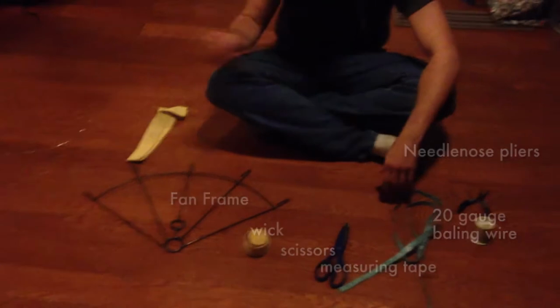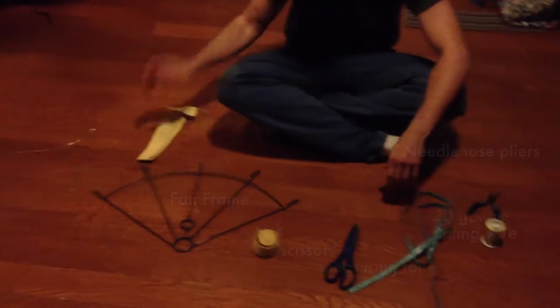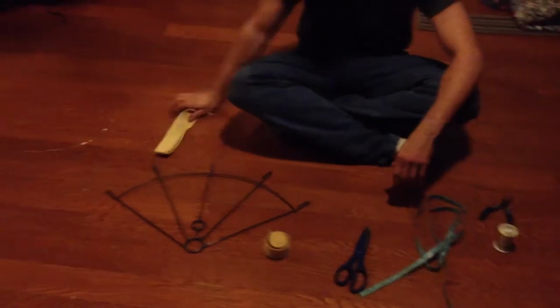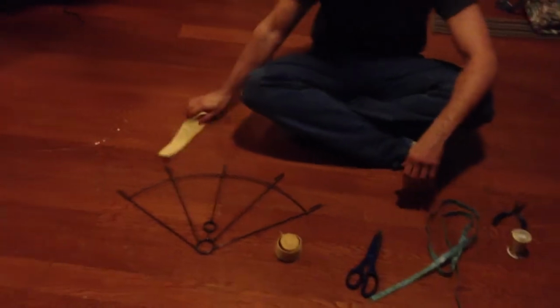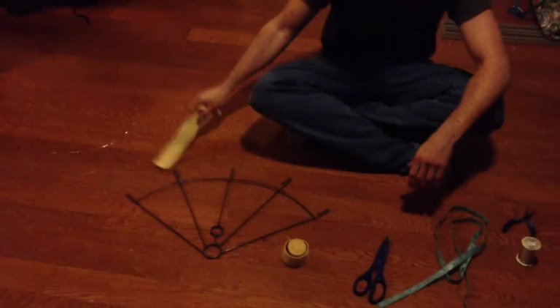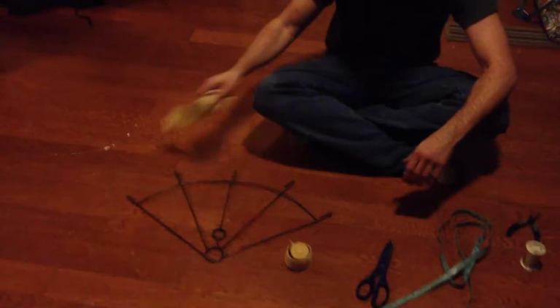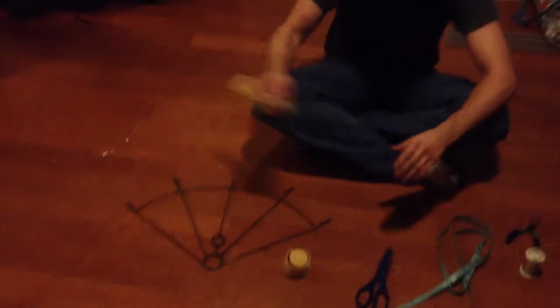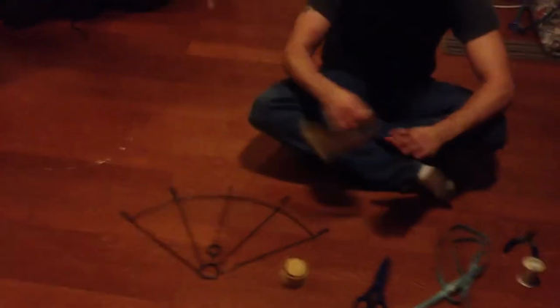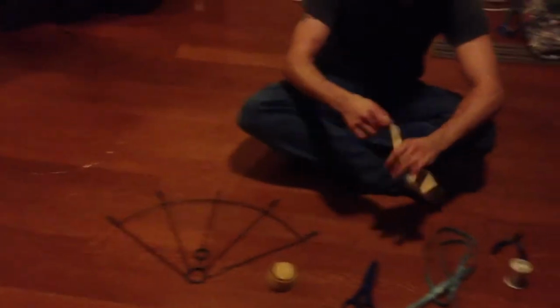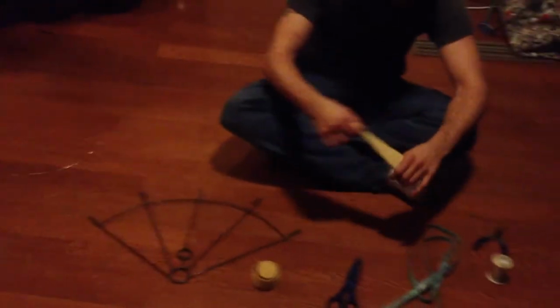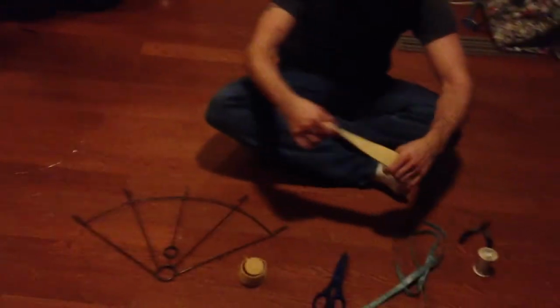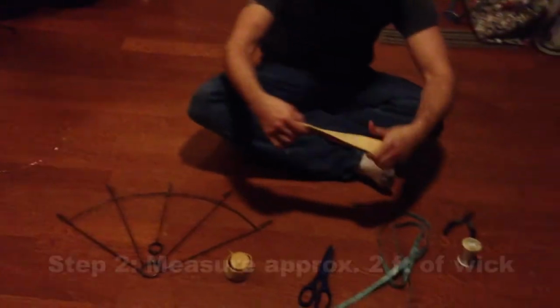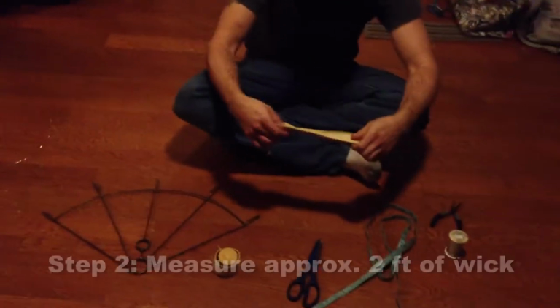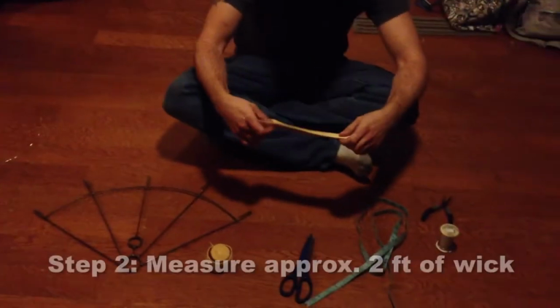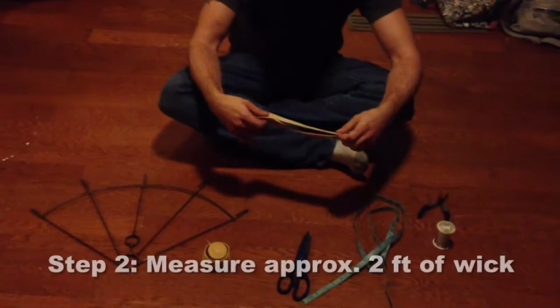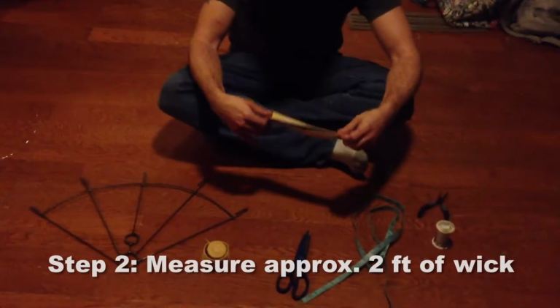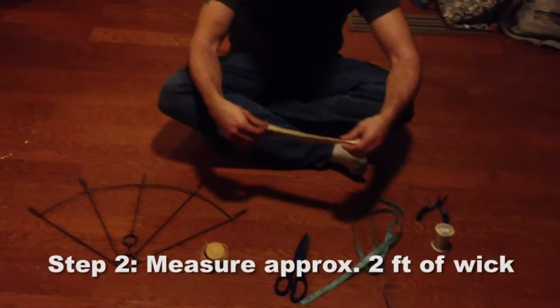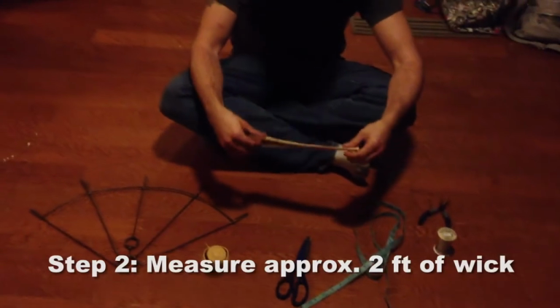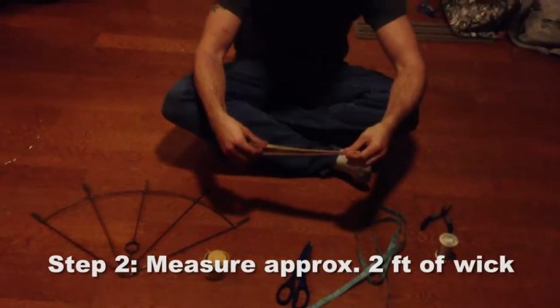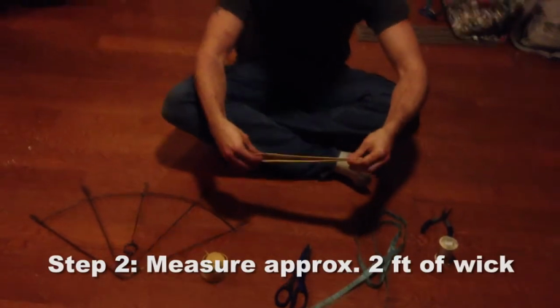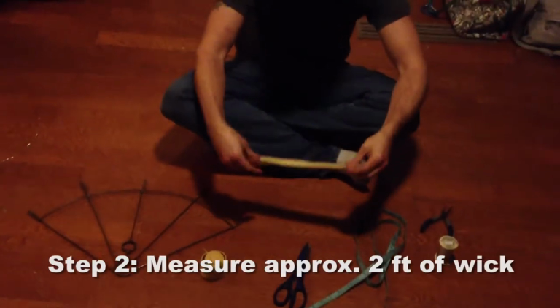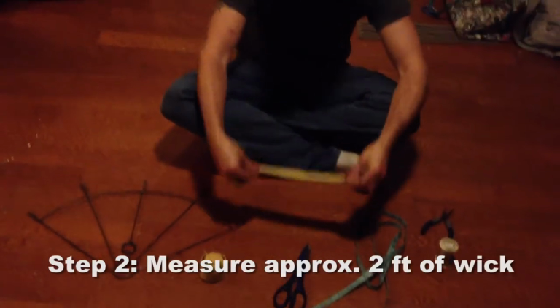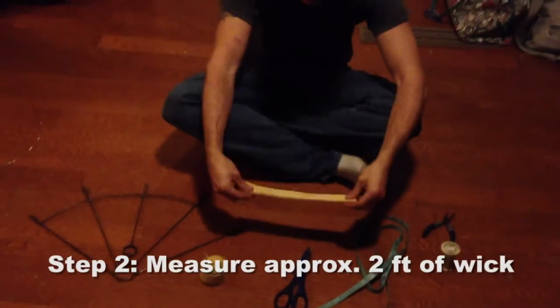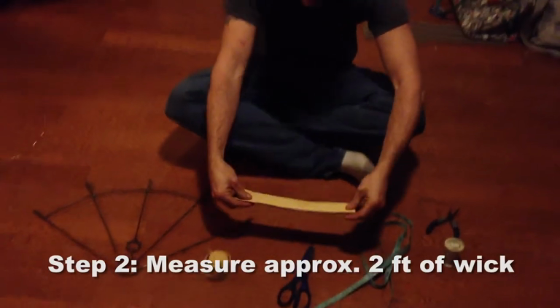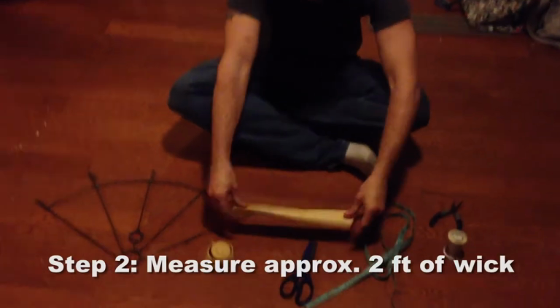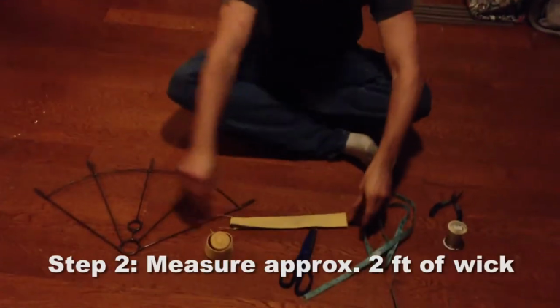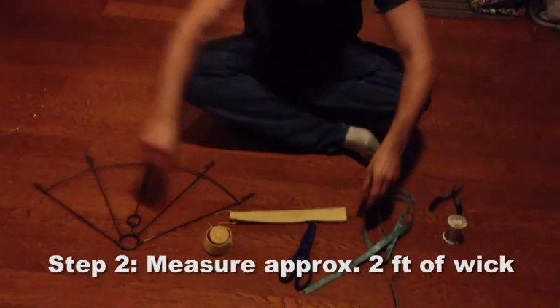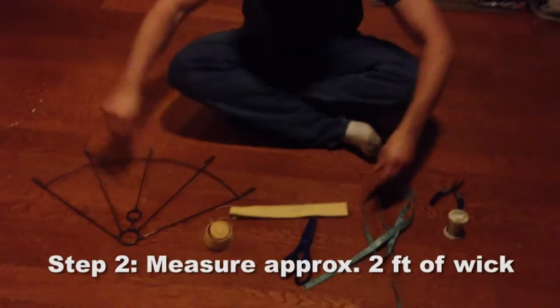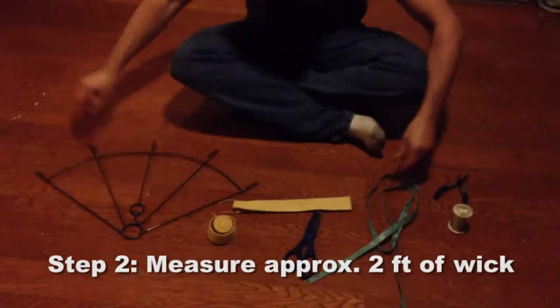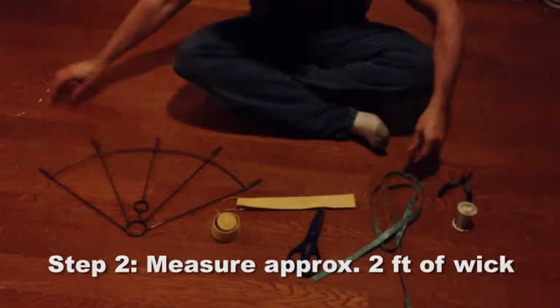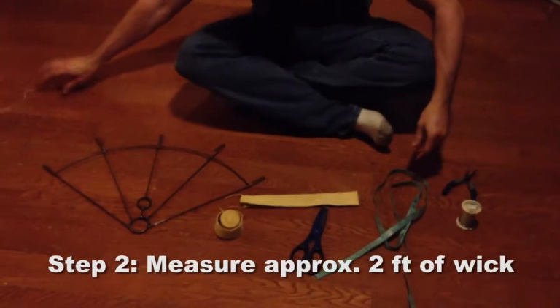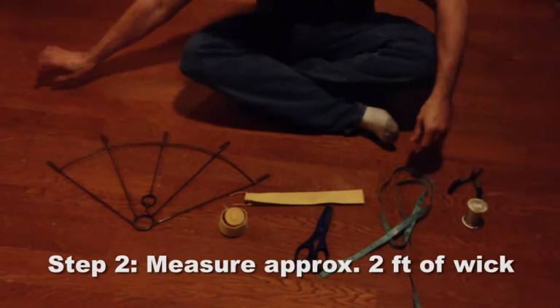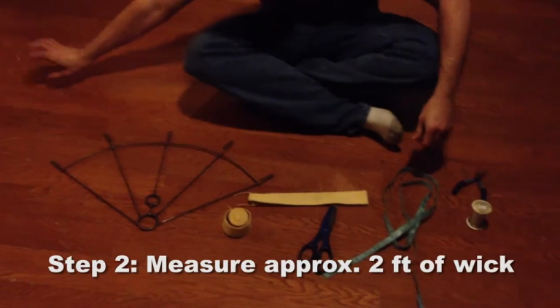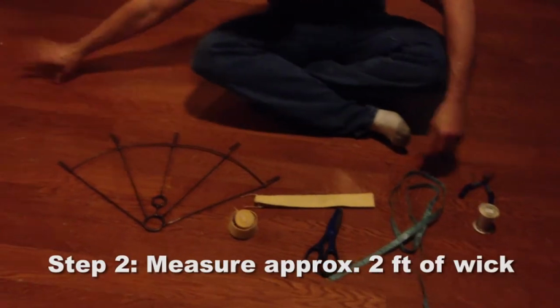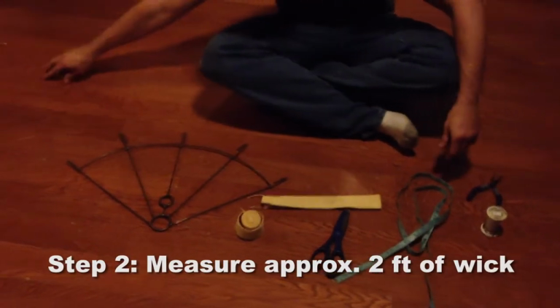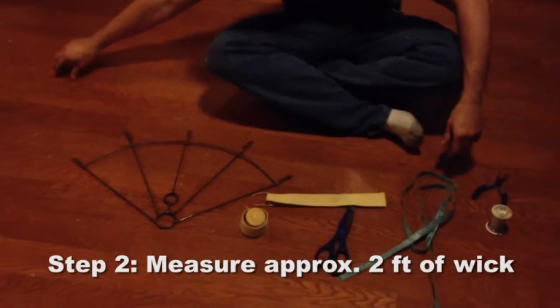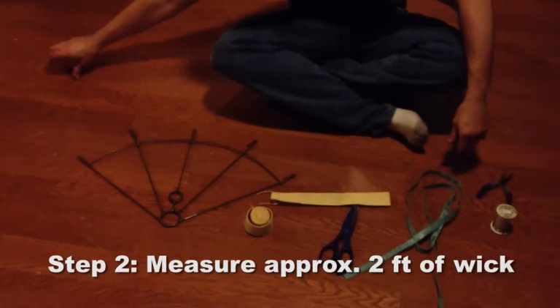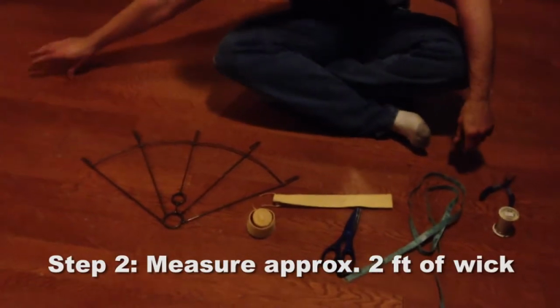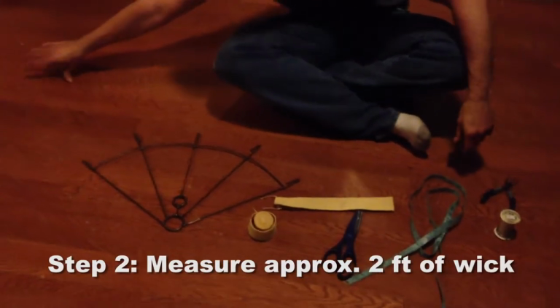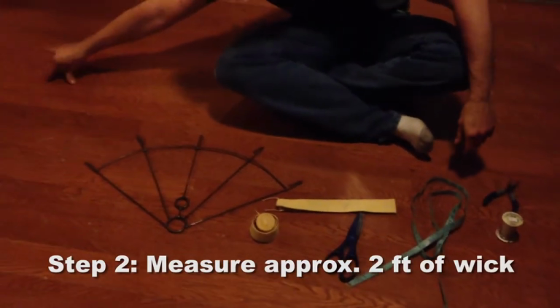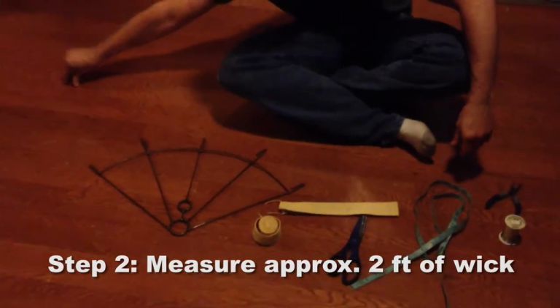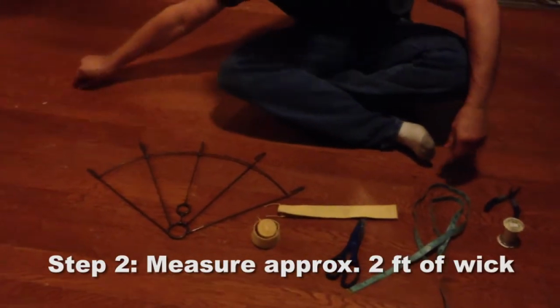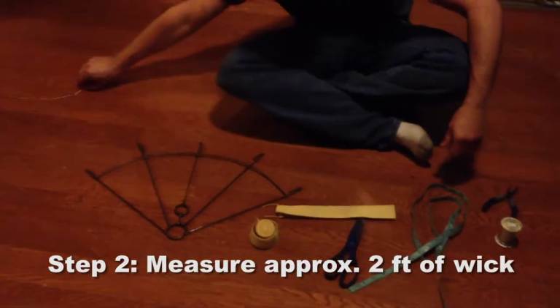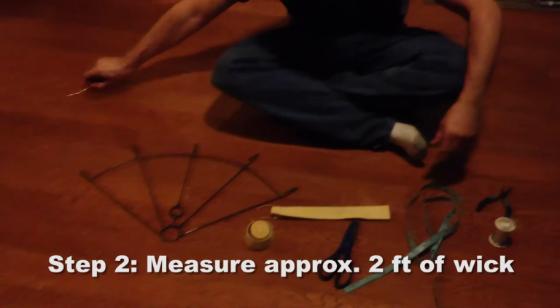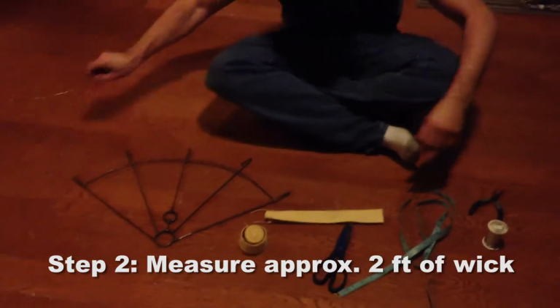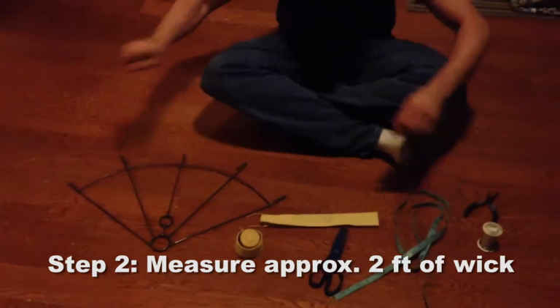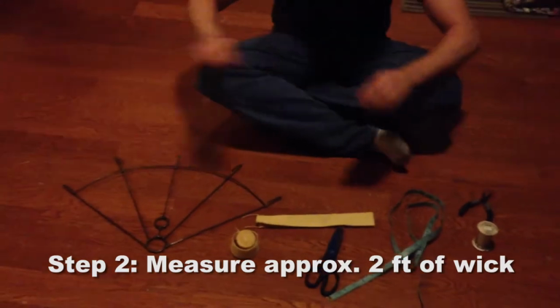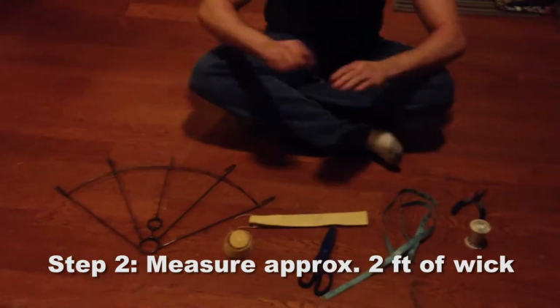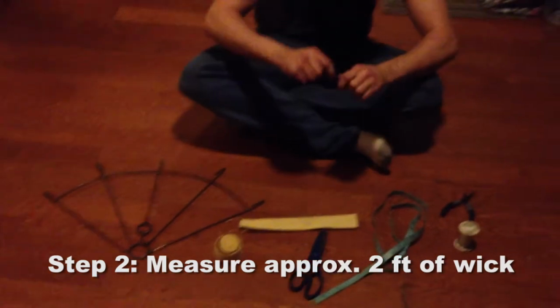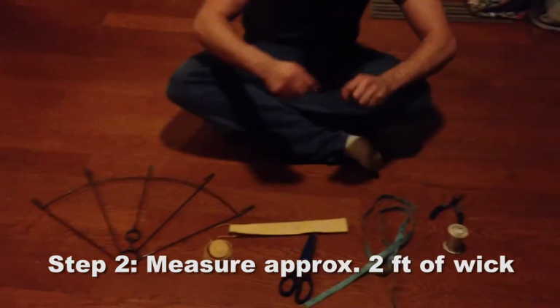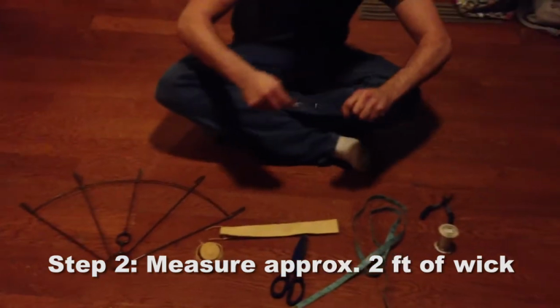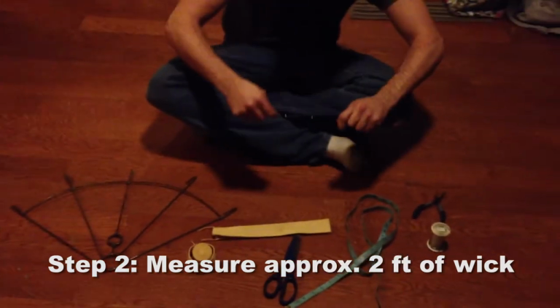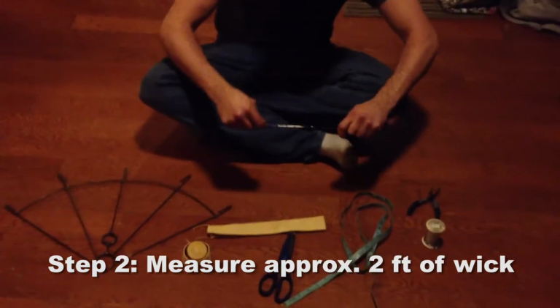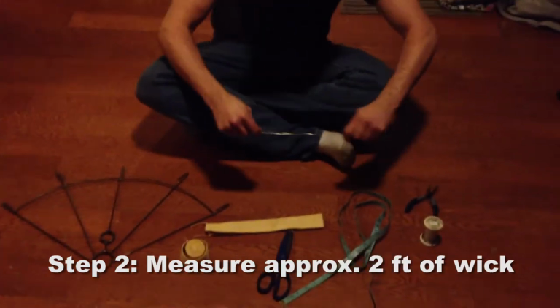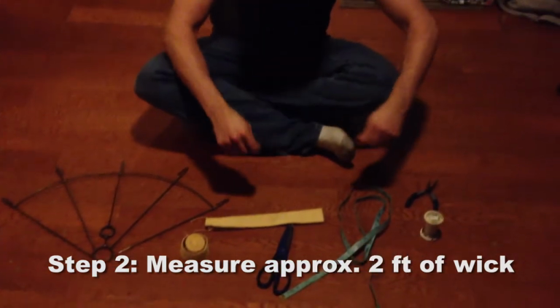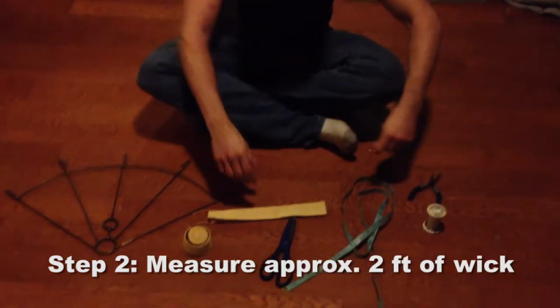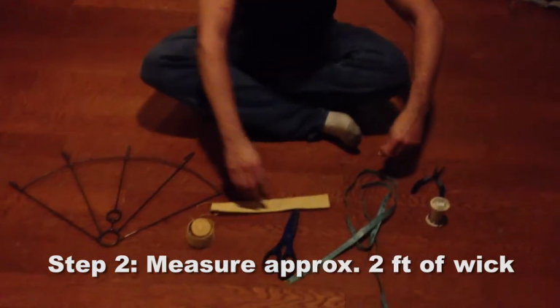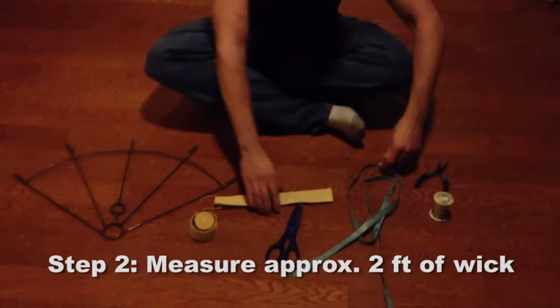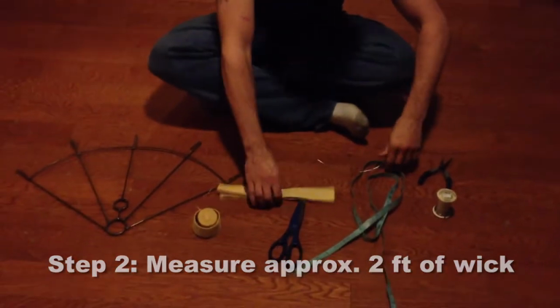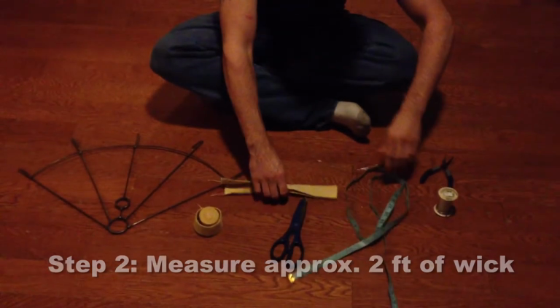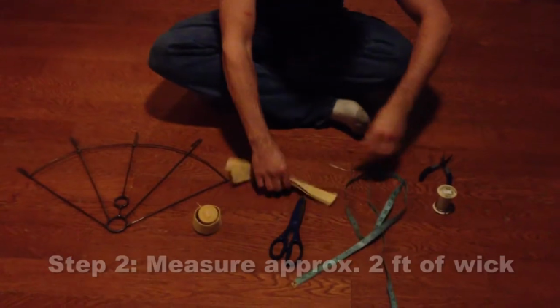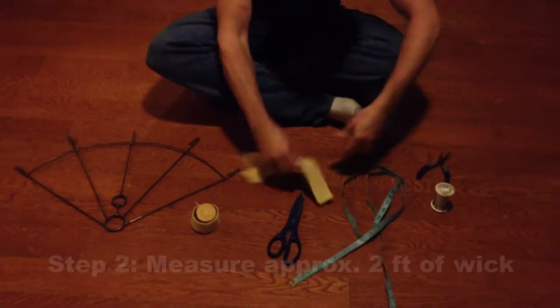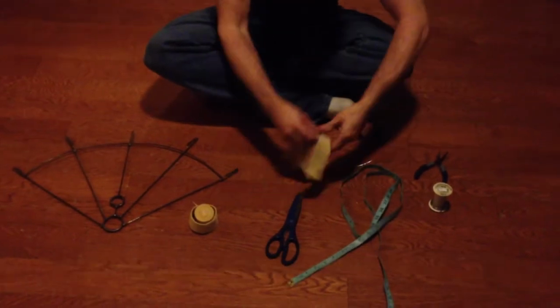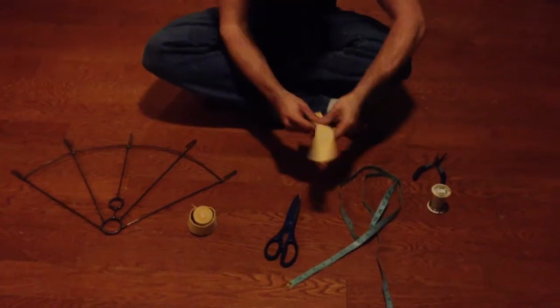Two feet of wick, roughly. You can experiment with it depending on what kind of wick it is. Some are stubble thick — this is single.